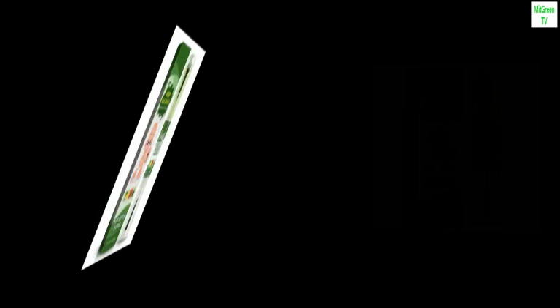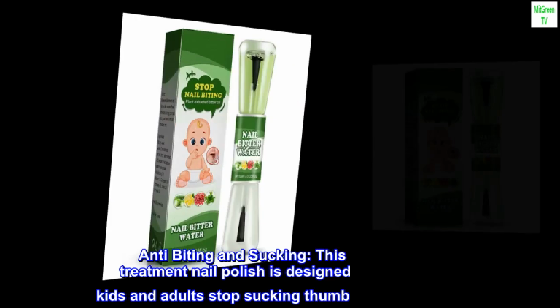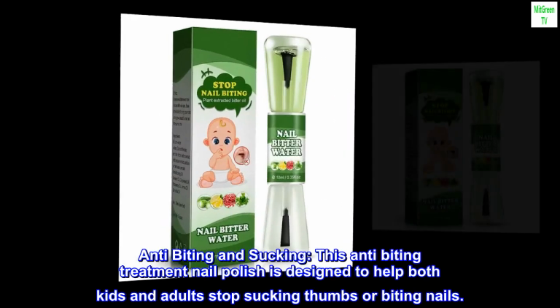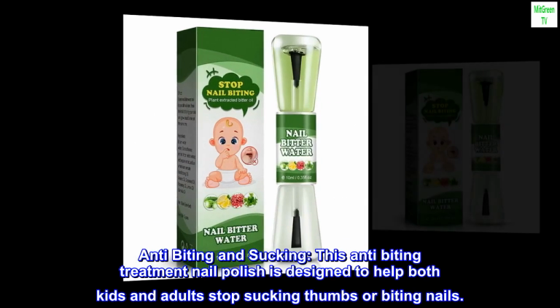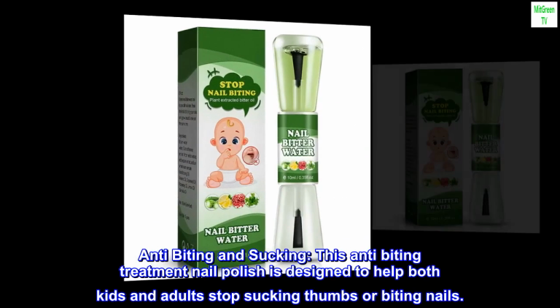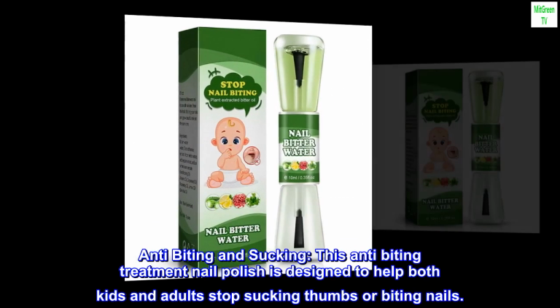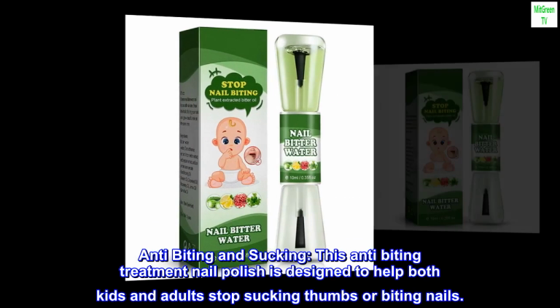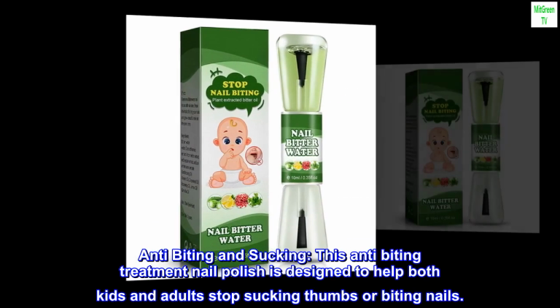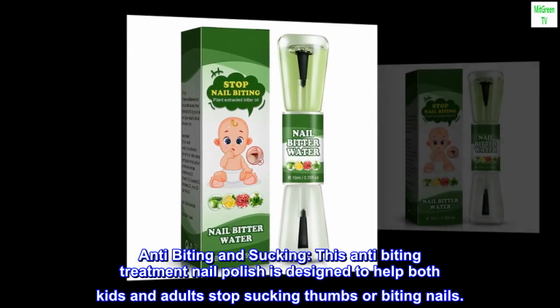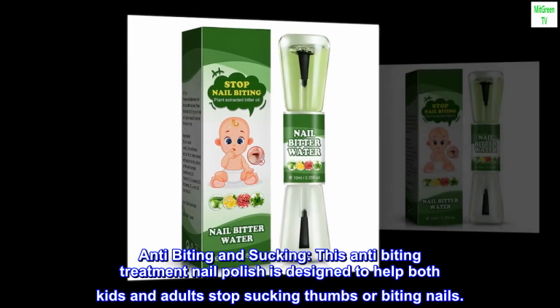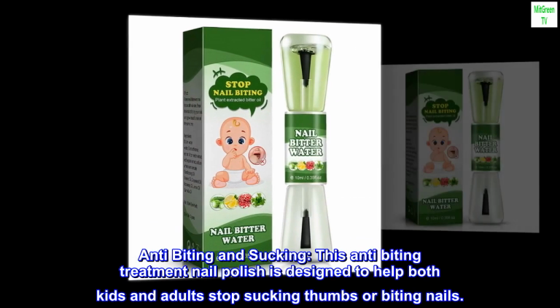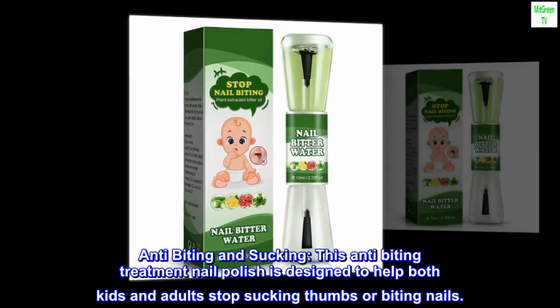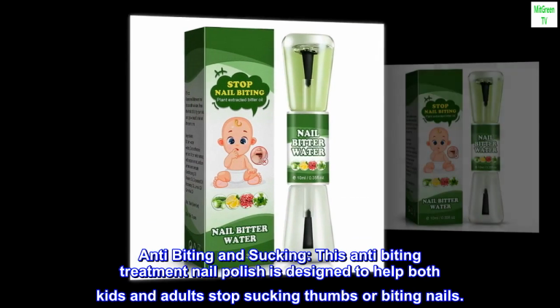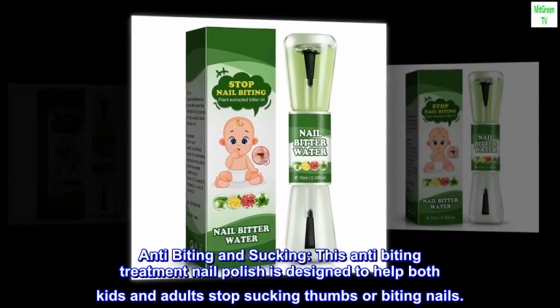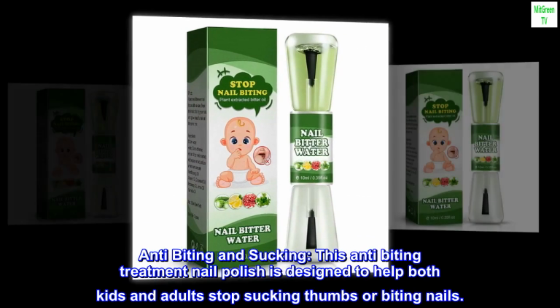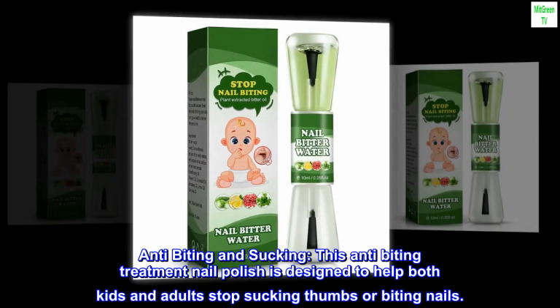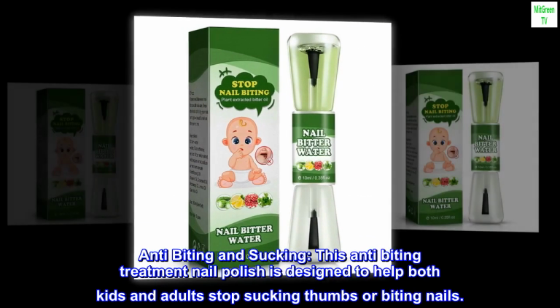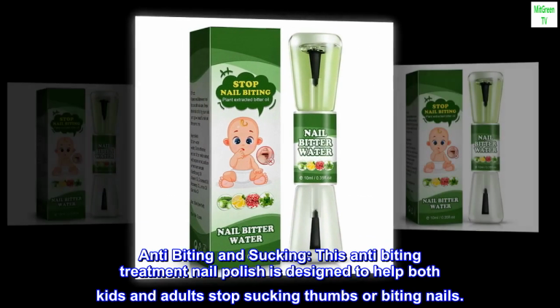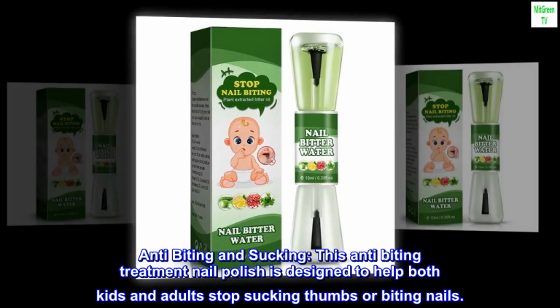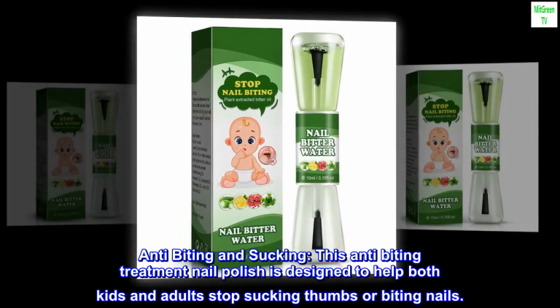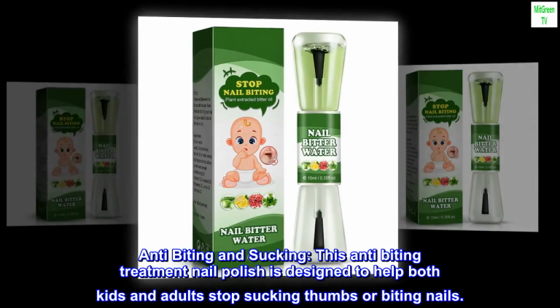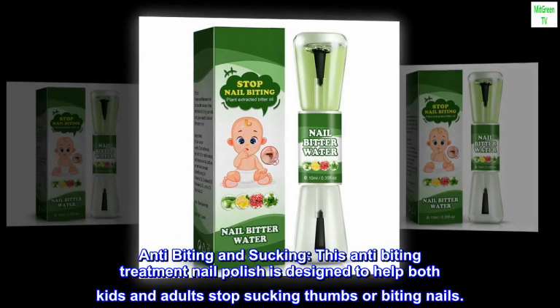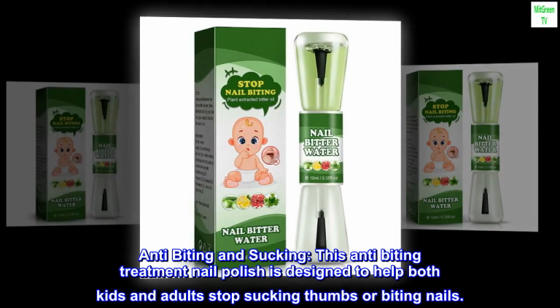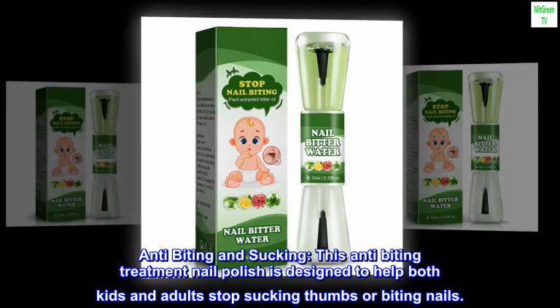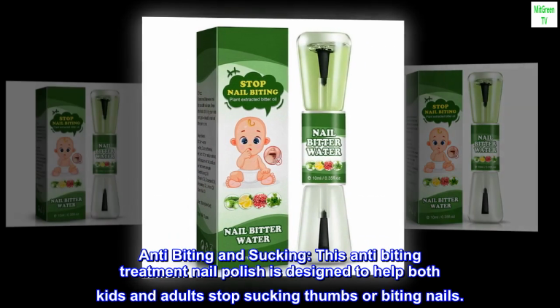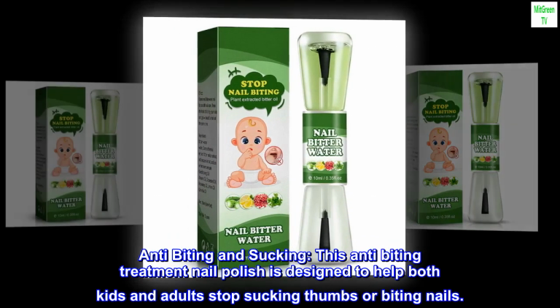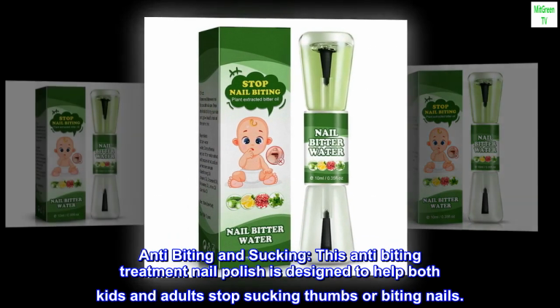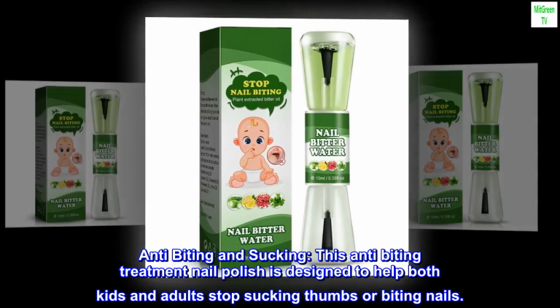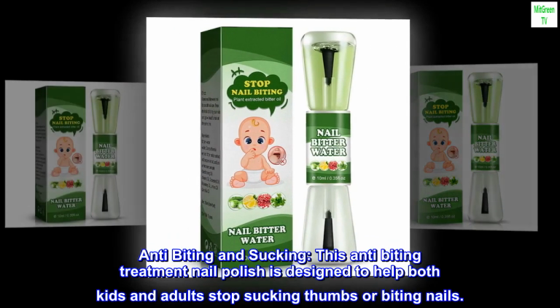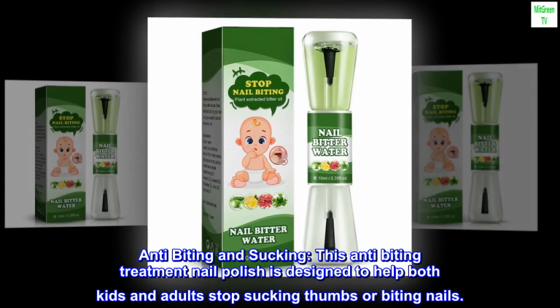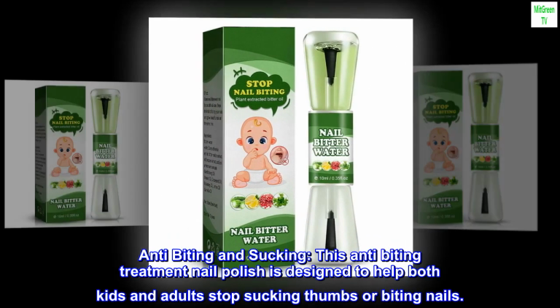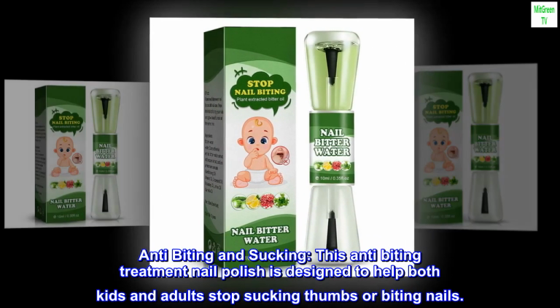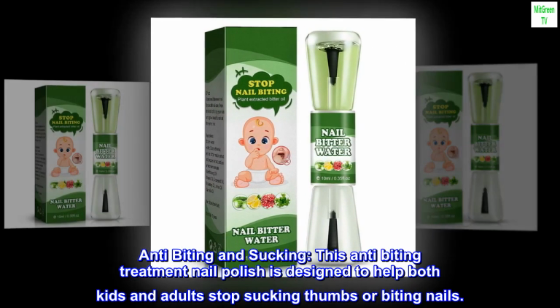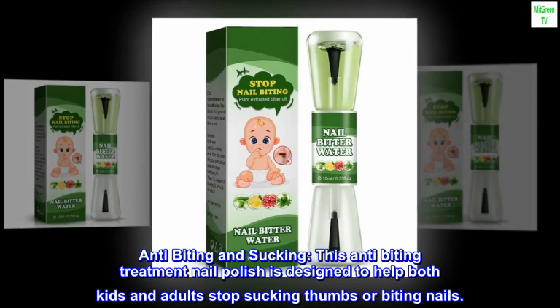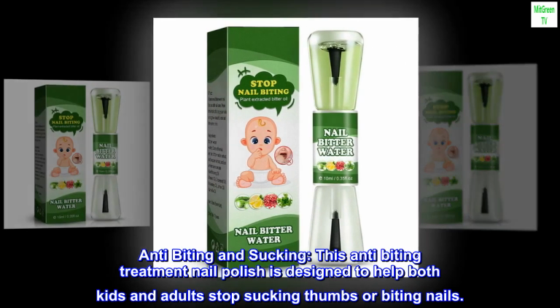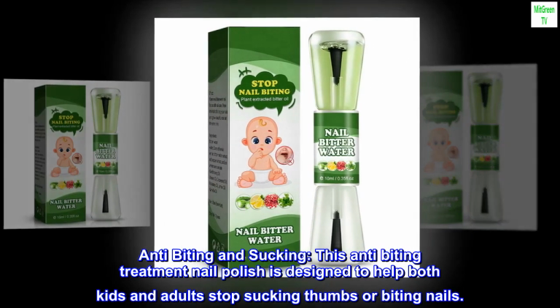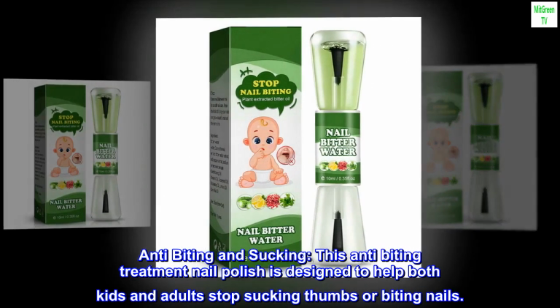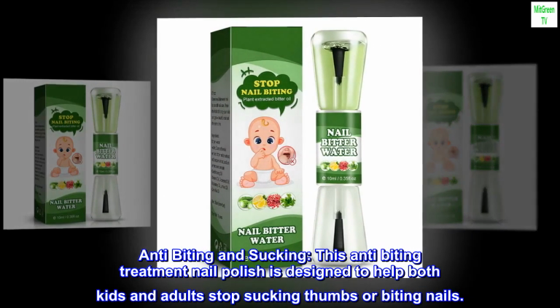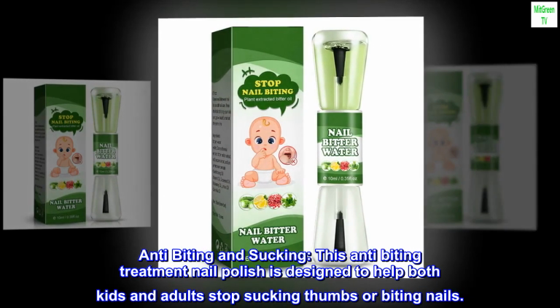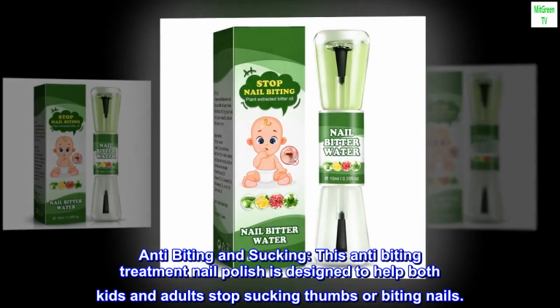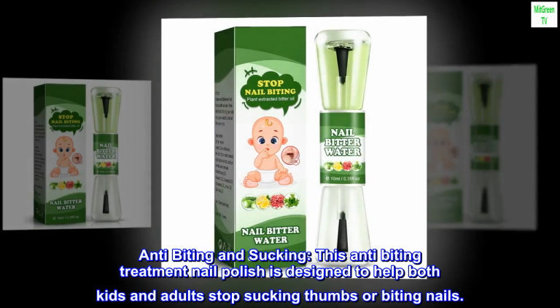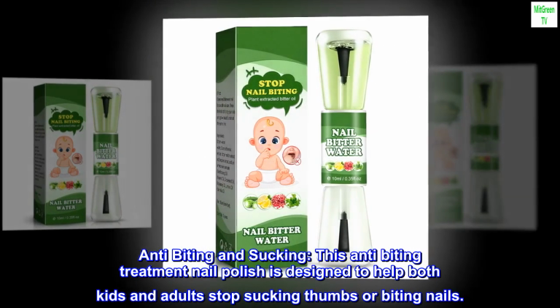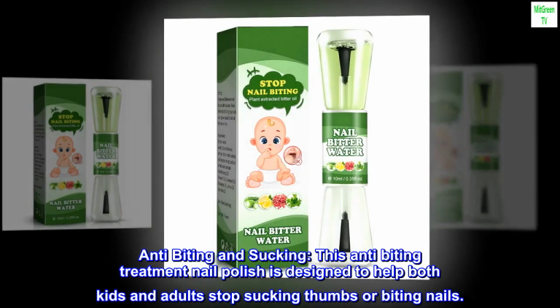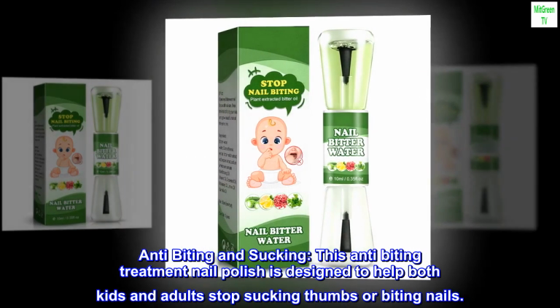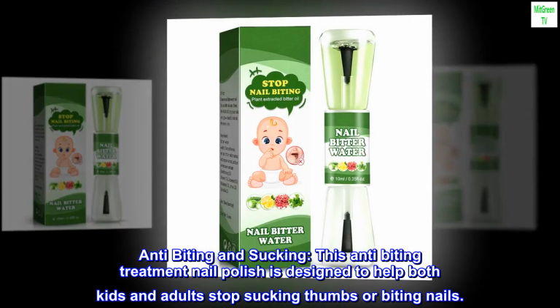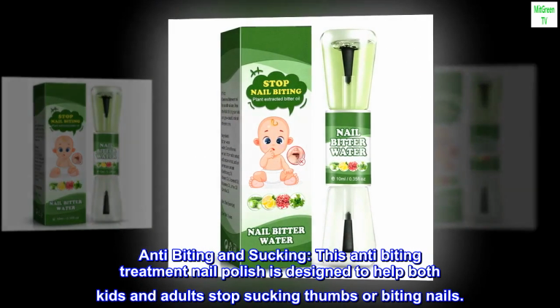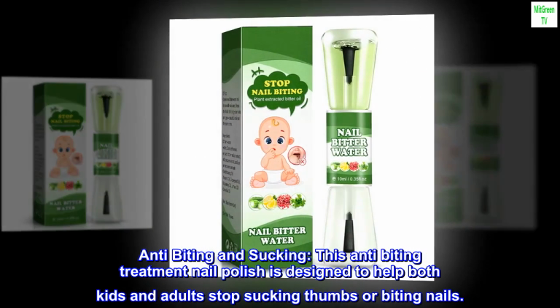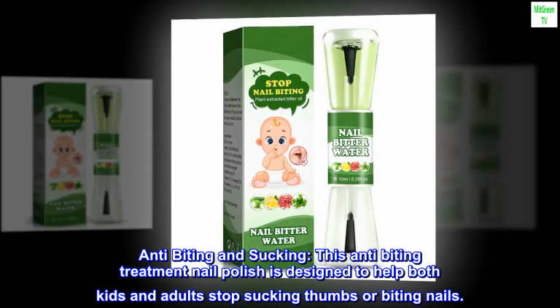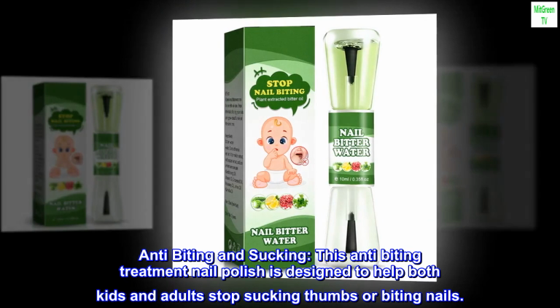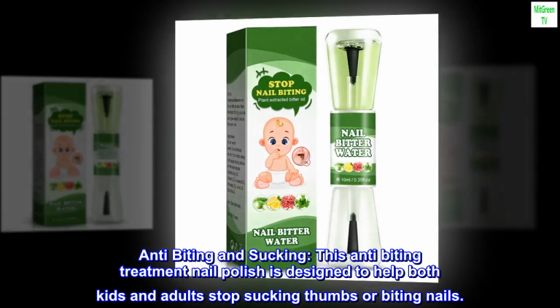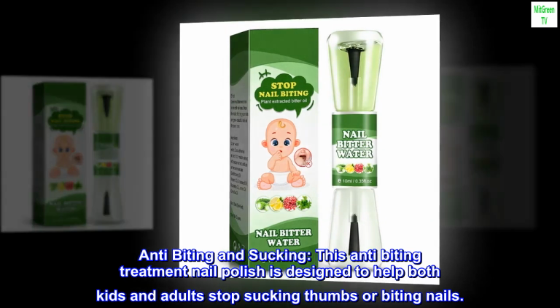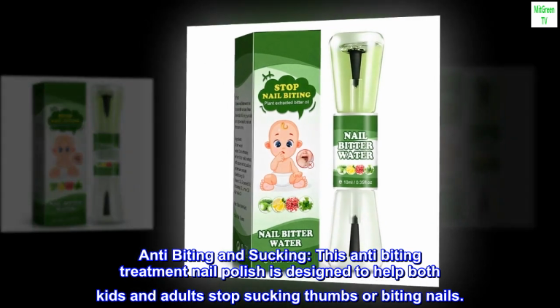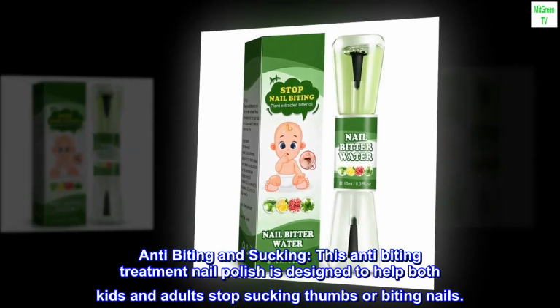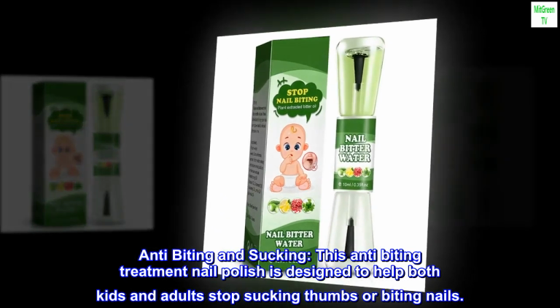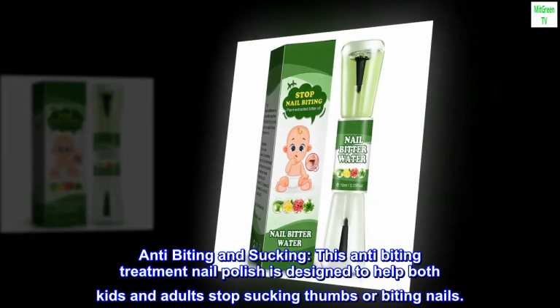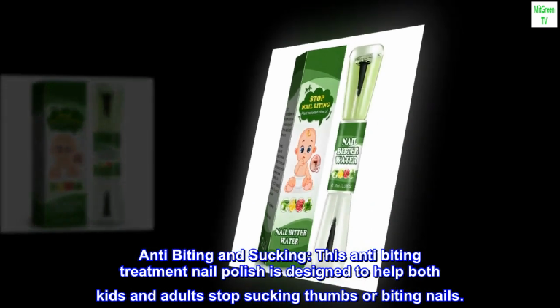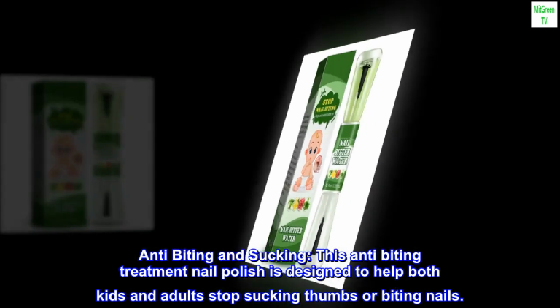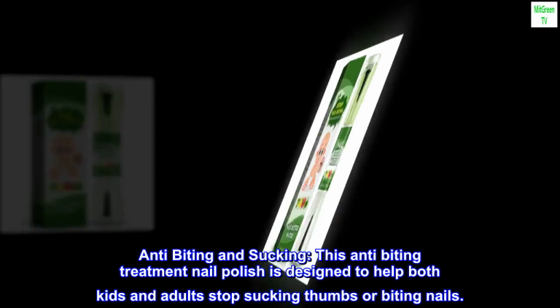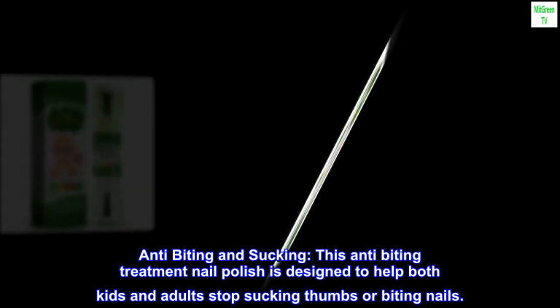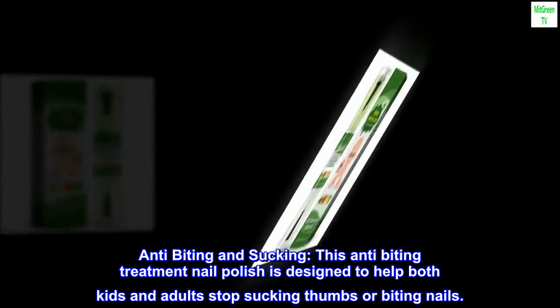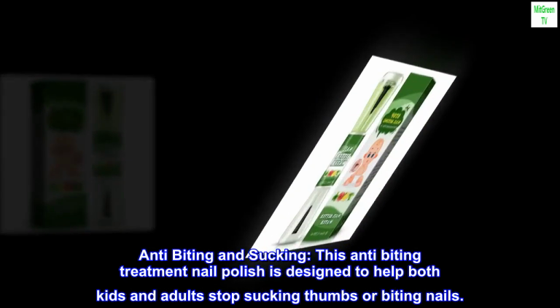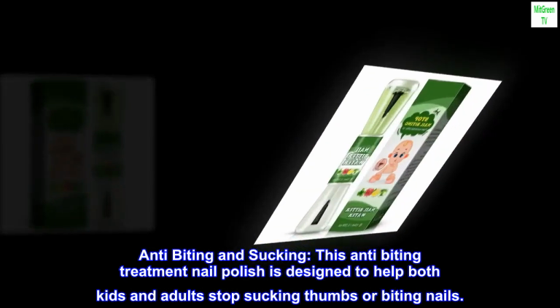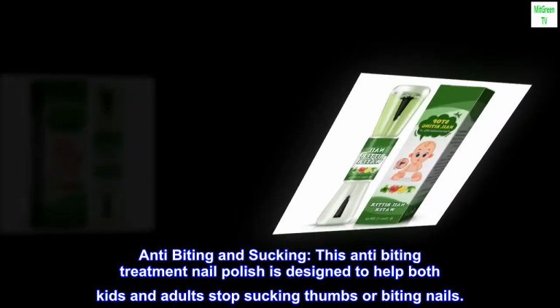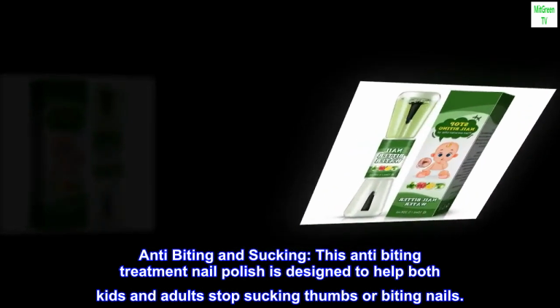Anti-Biting and Sucking. This anti-biting treatment nail polish is designed to help both kids and adults stop sucking thumbs or biting nails.